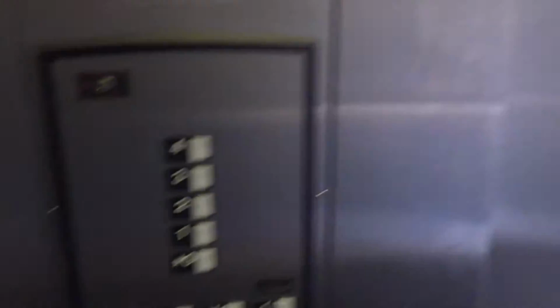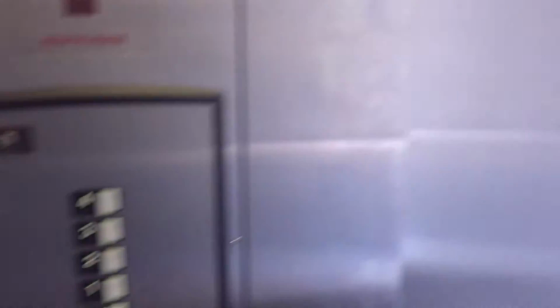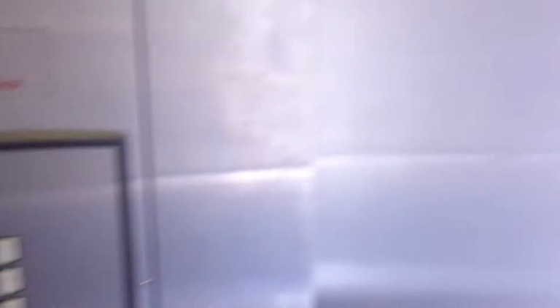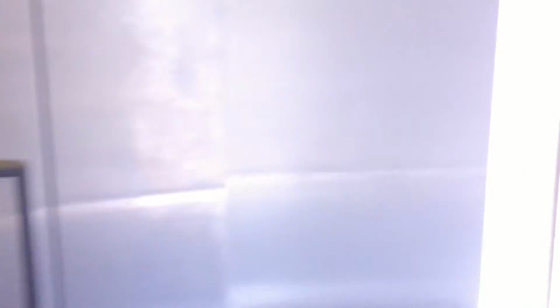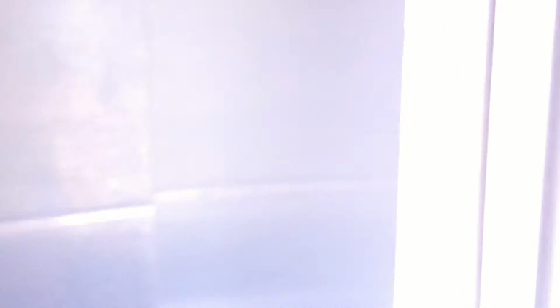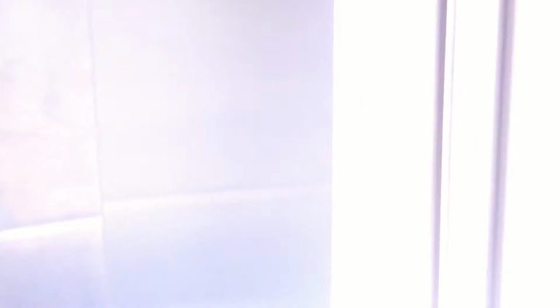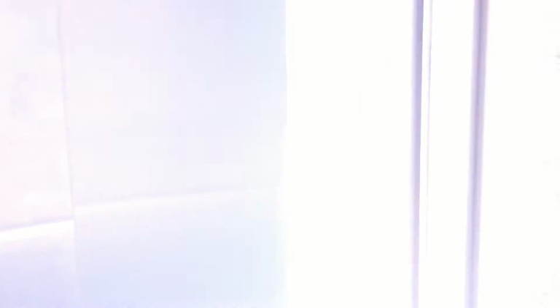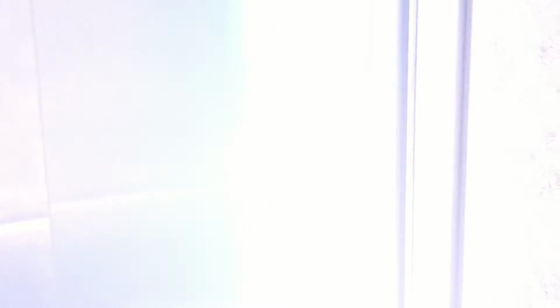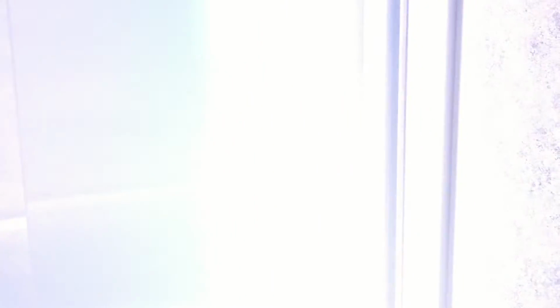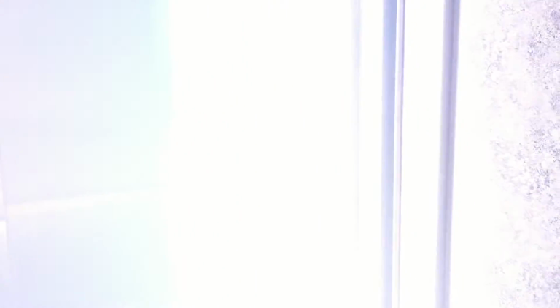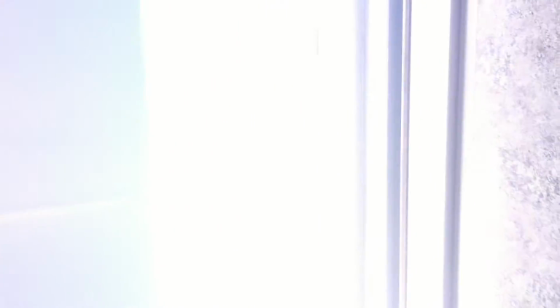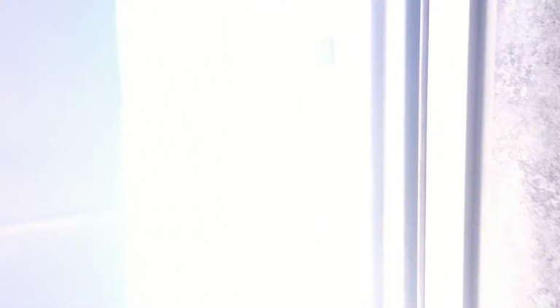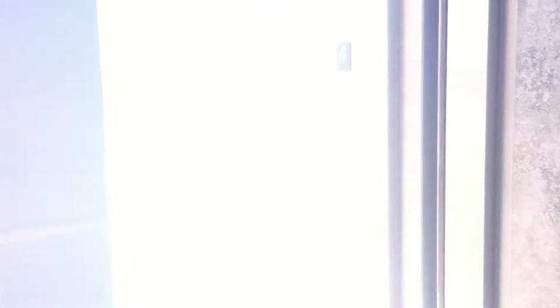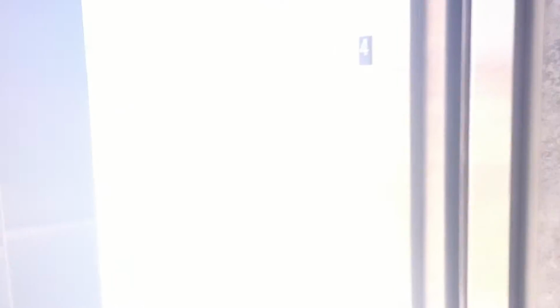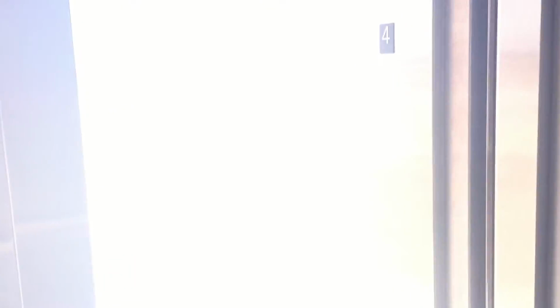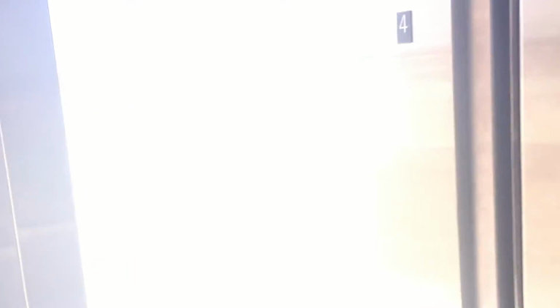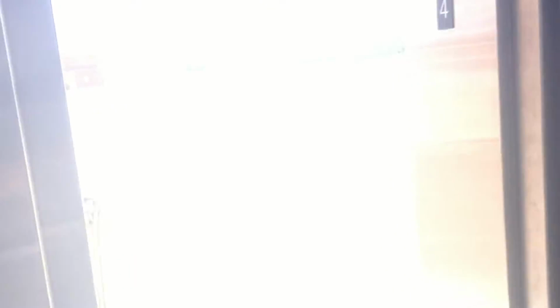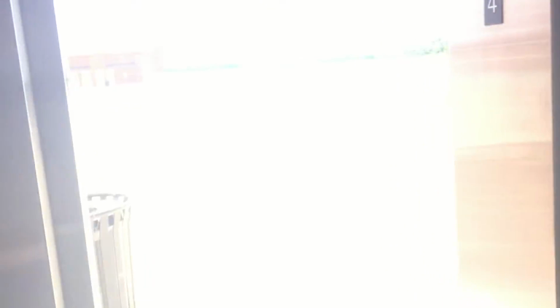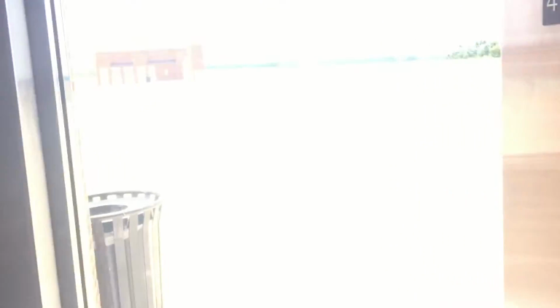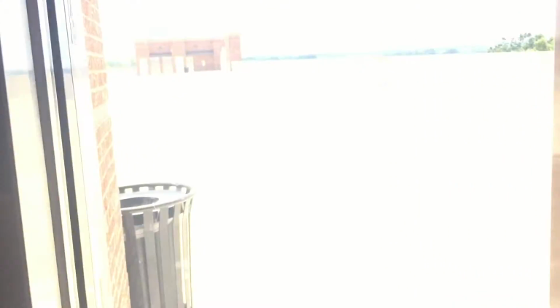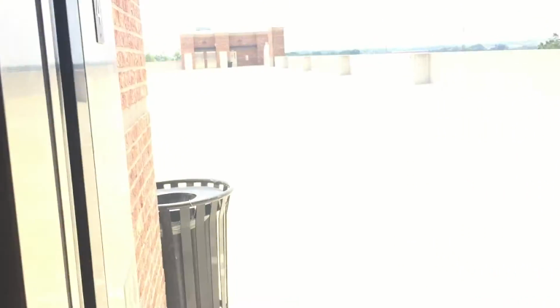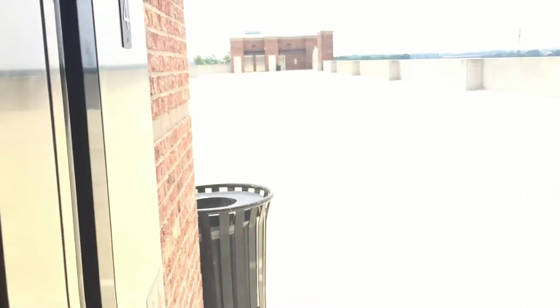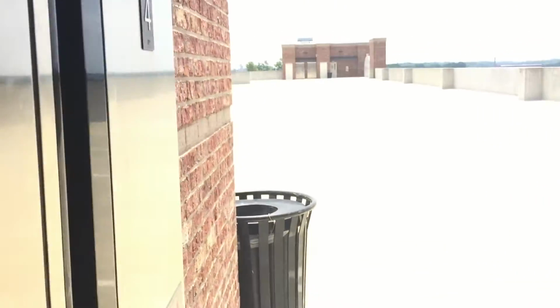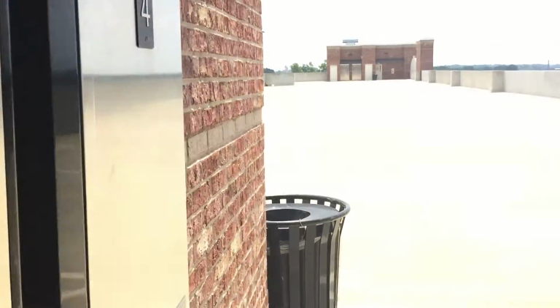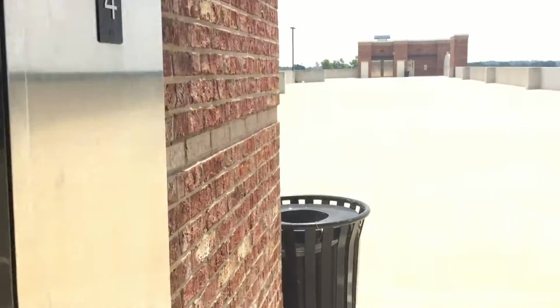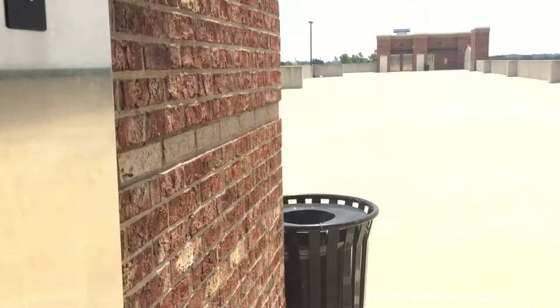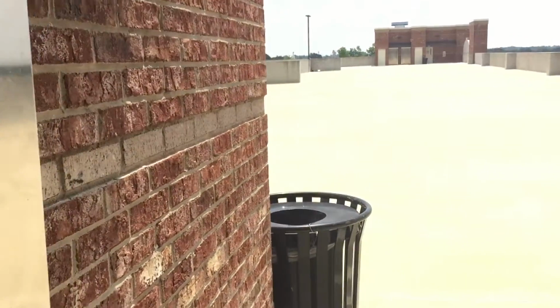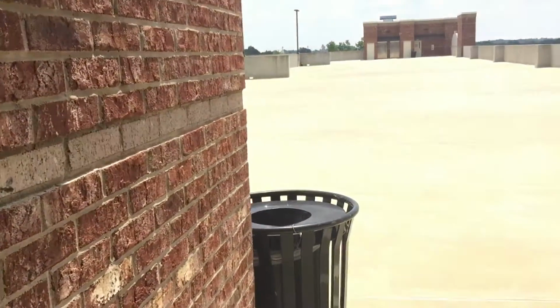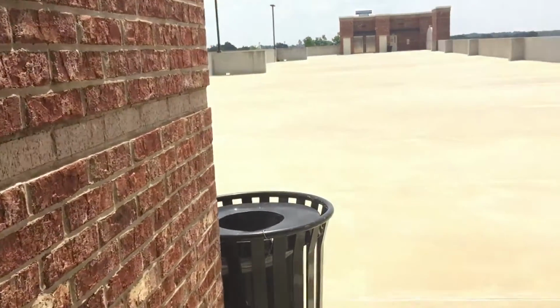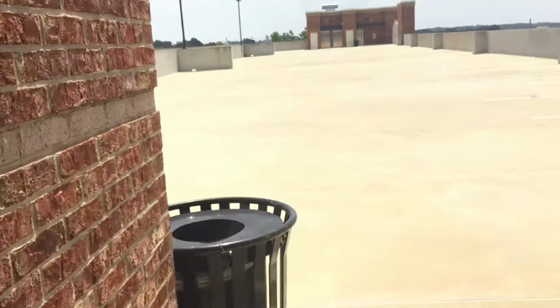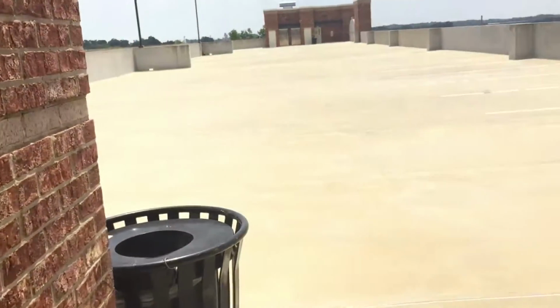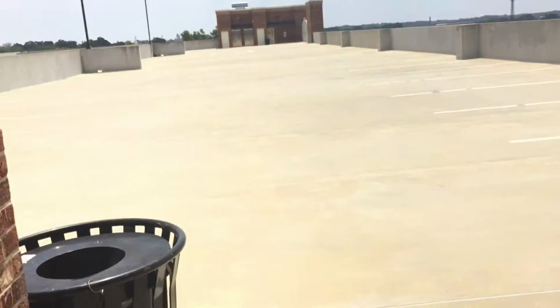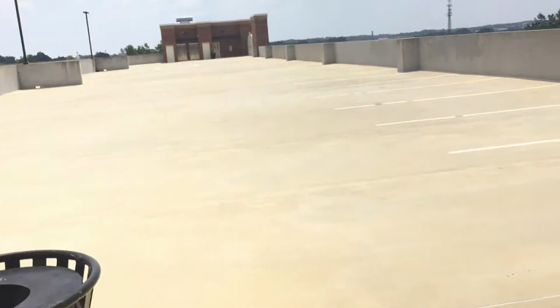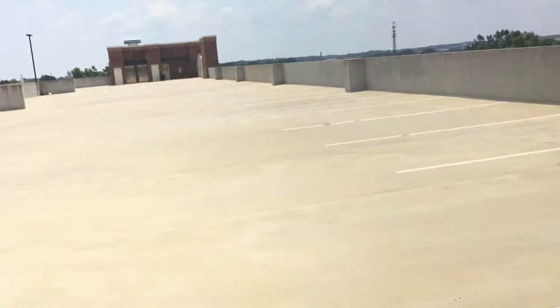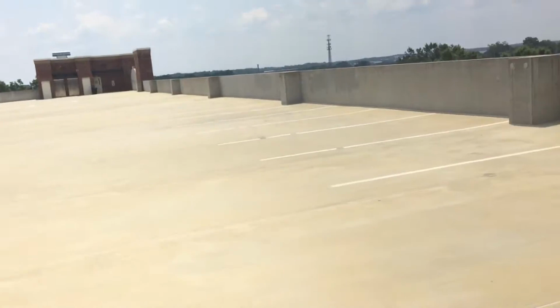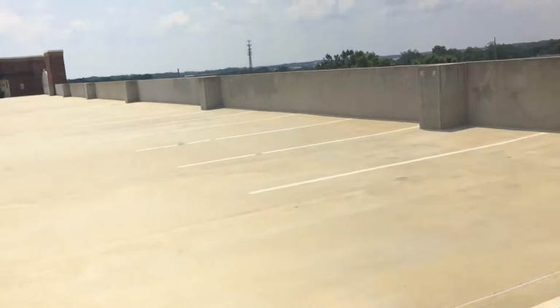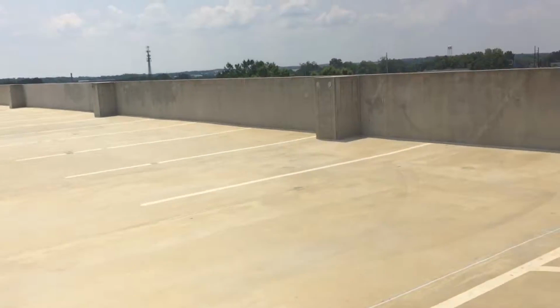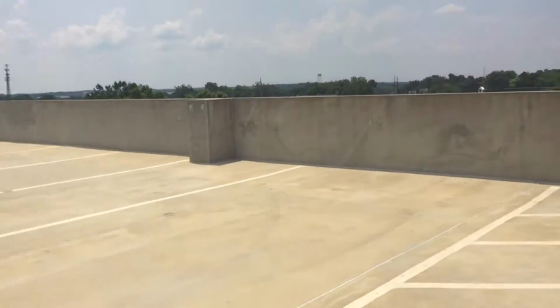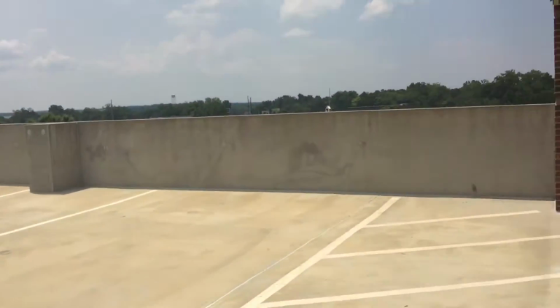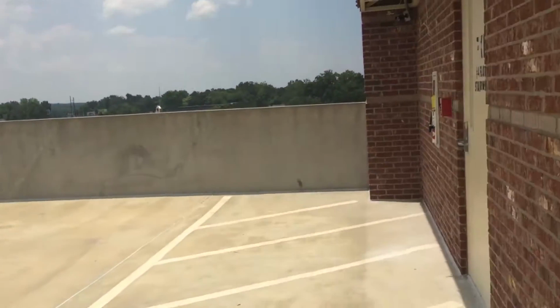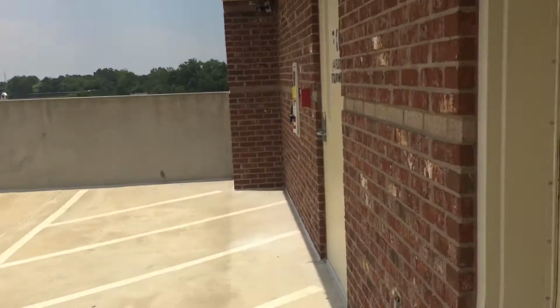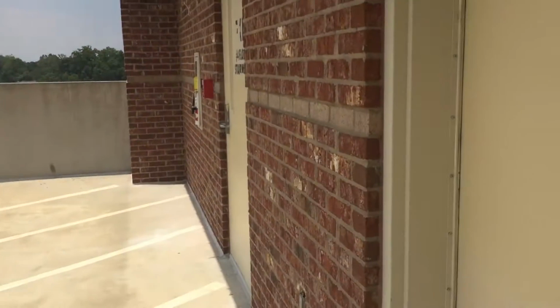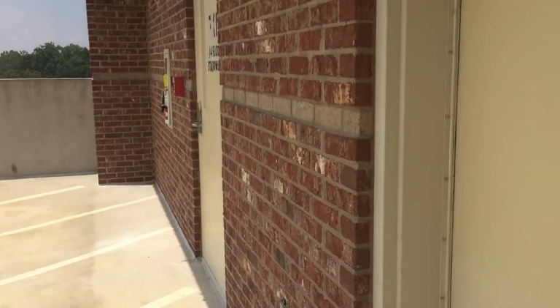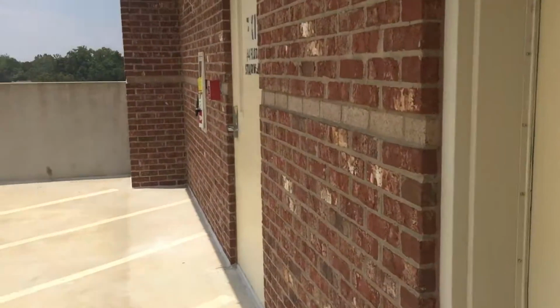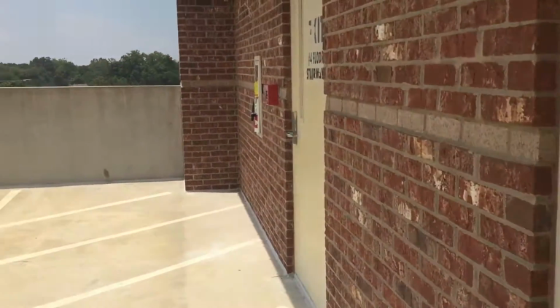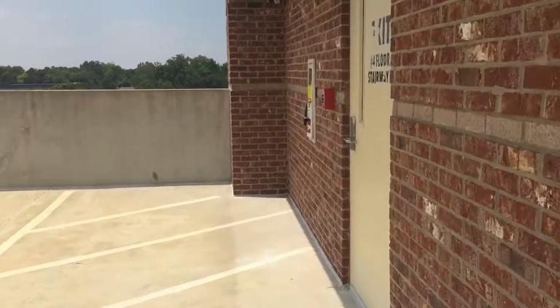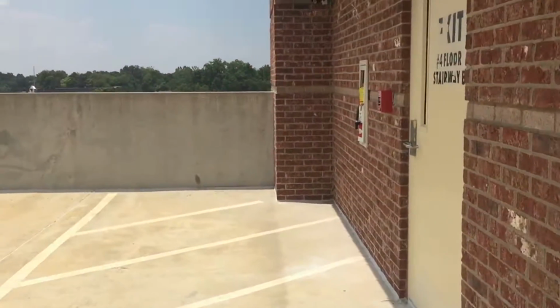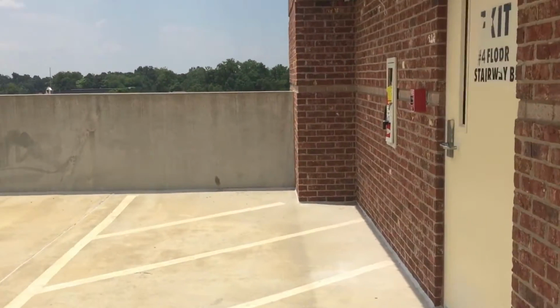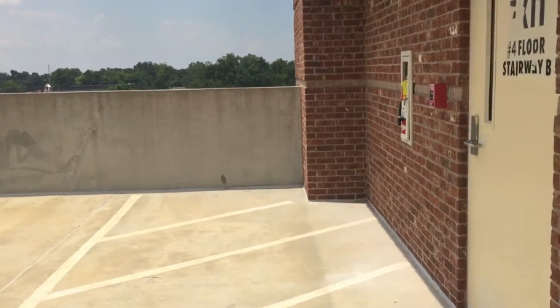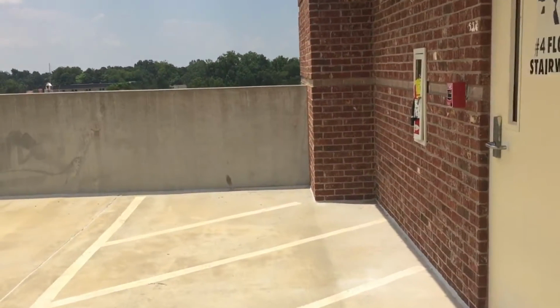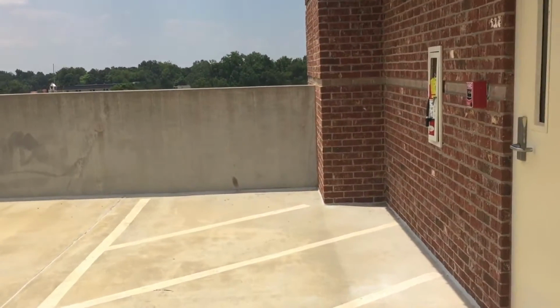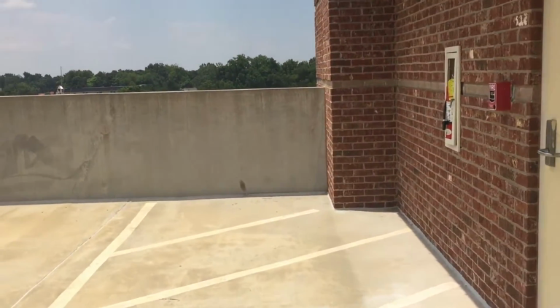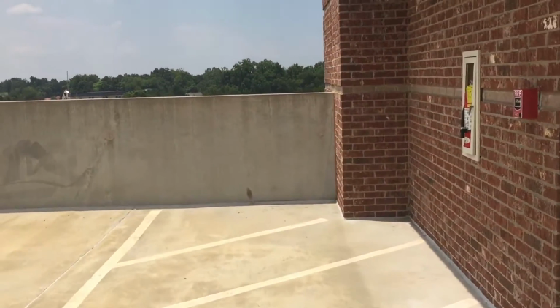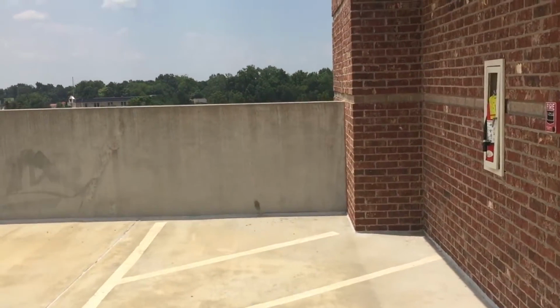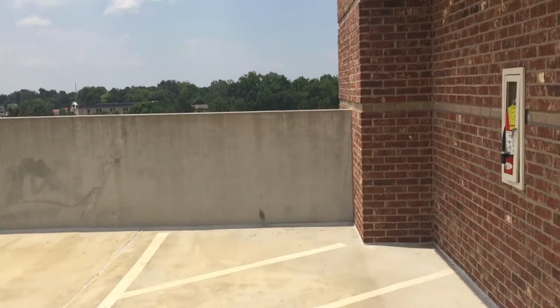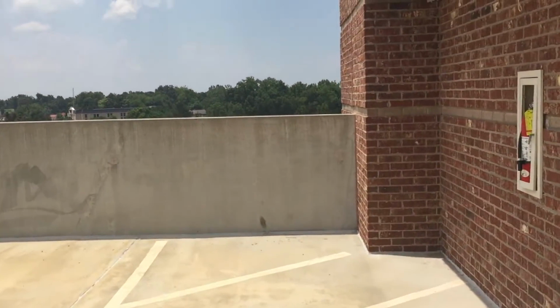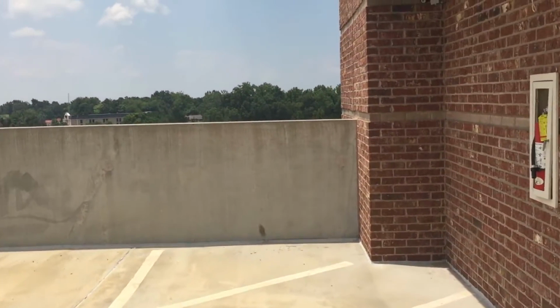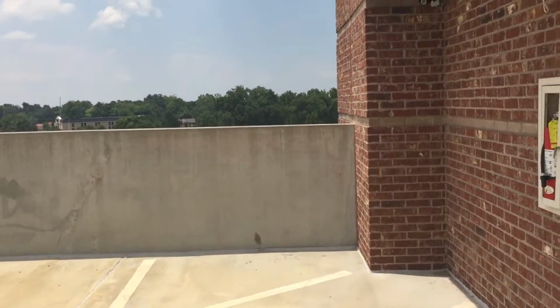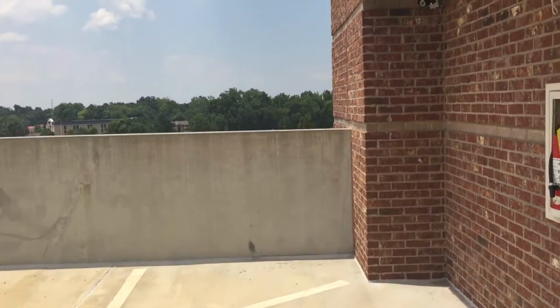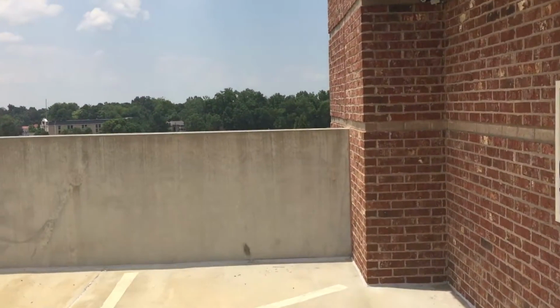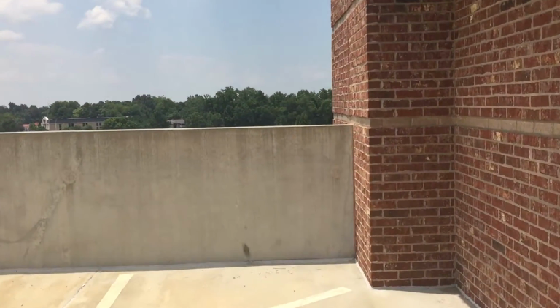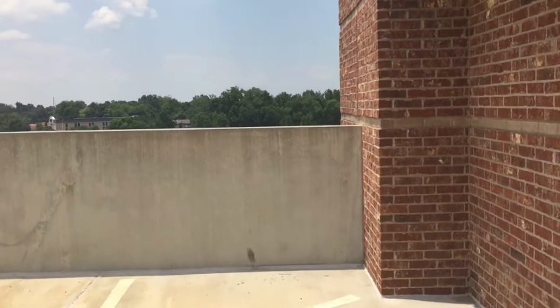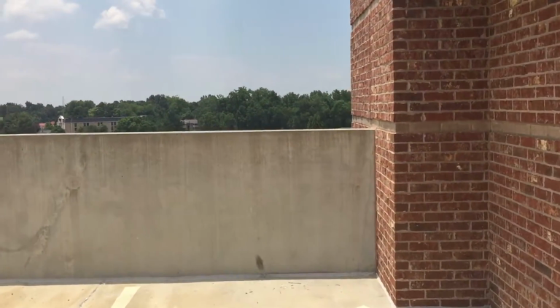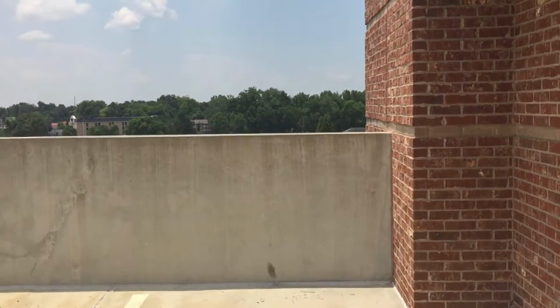So this one doesn't talk. Let's go ahead and get a deck view from the top.